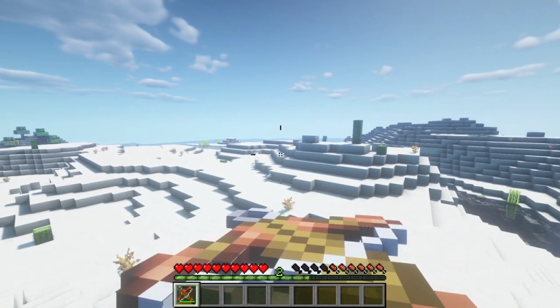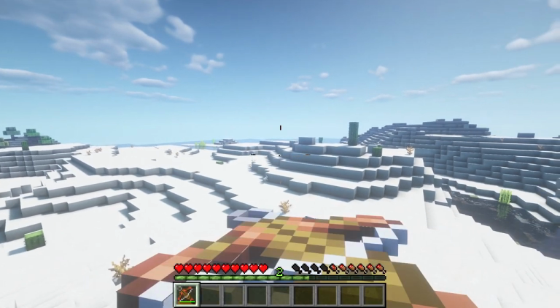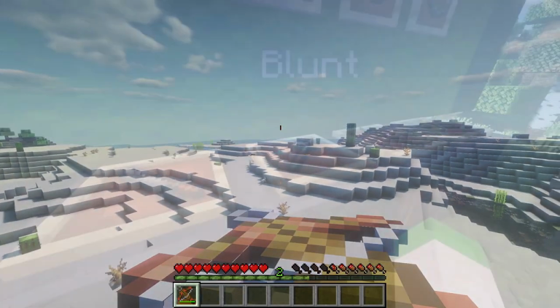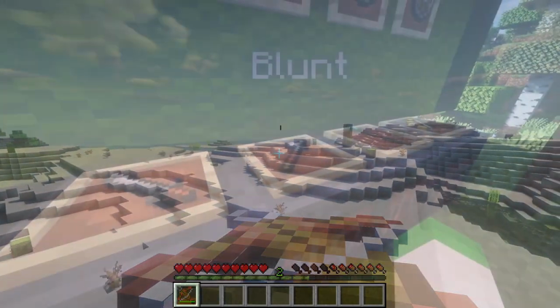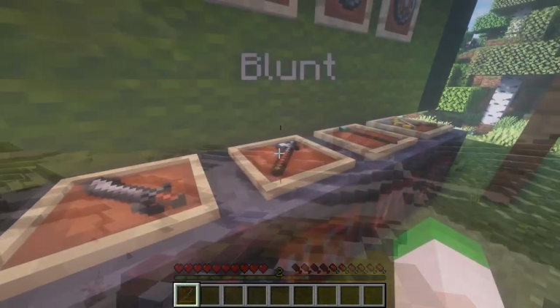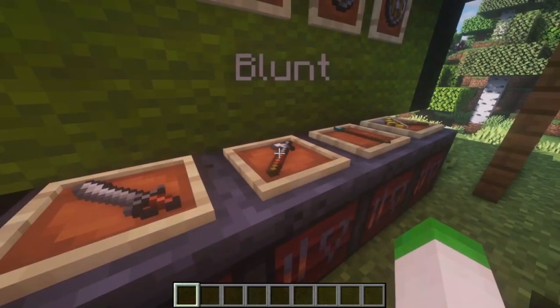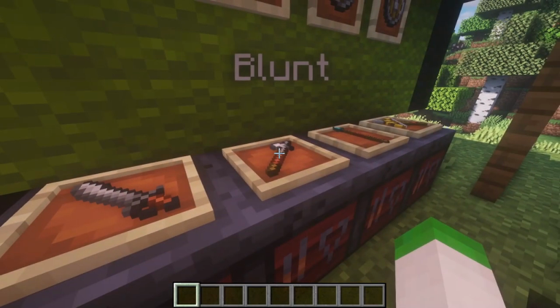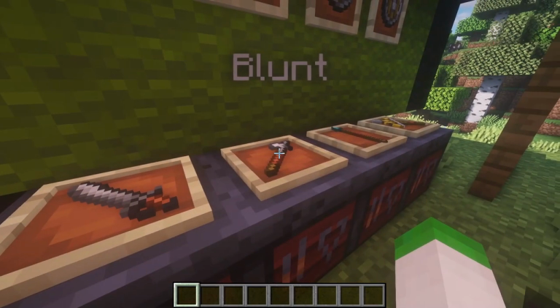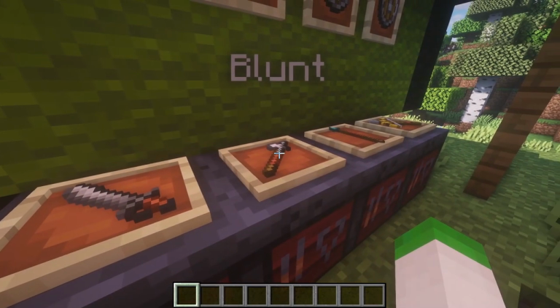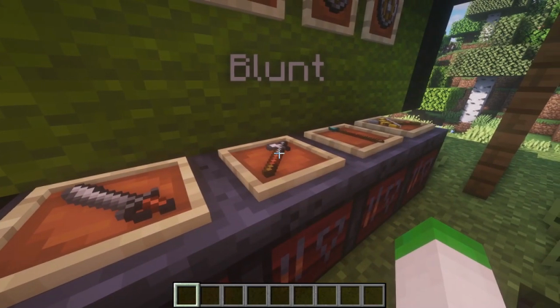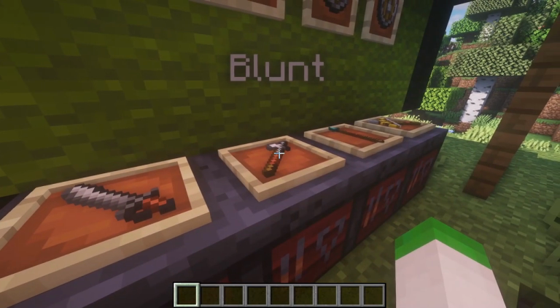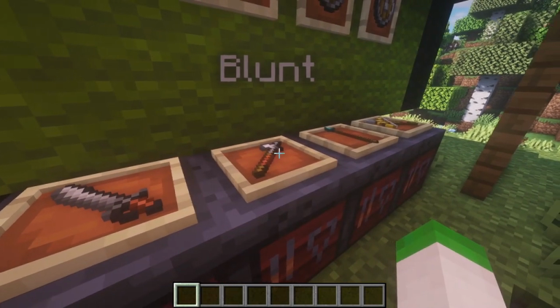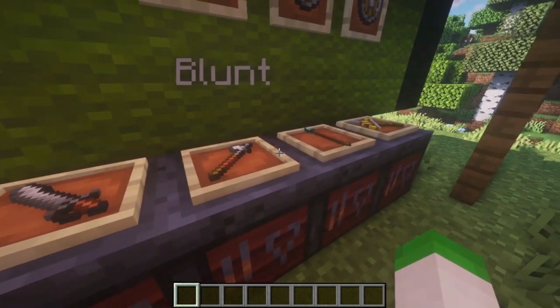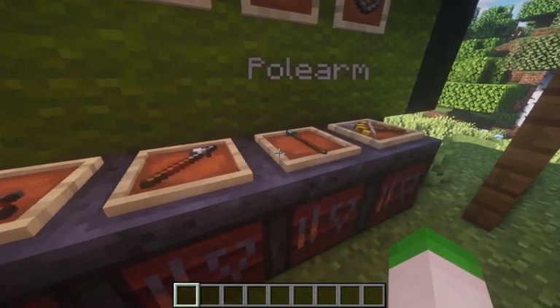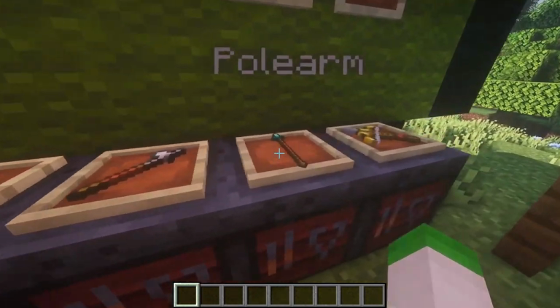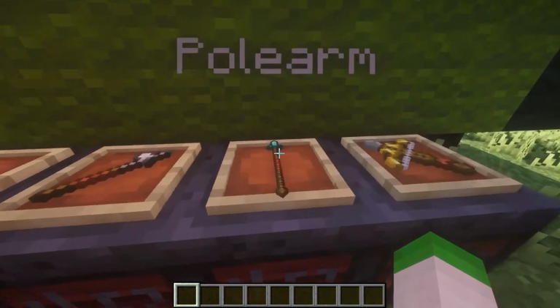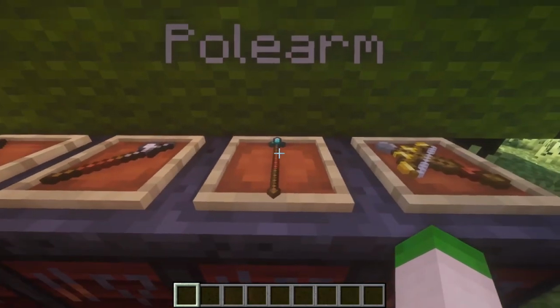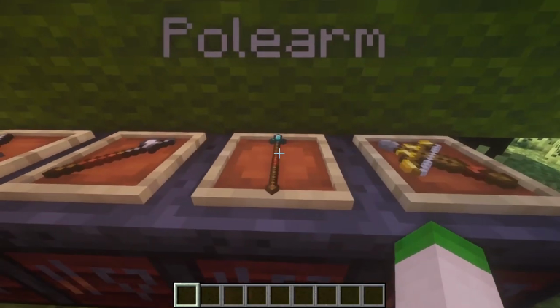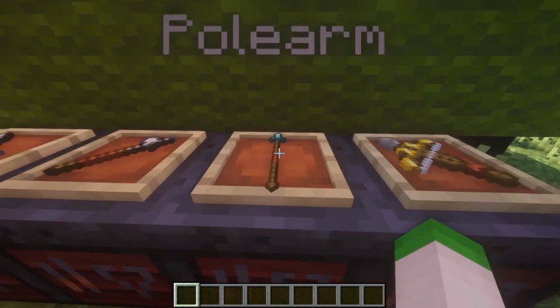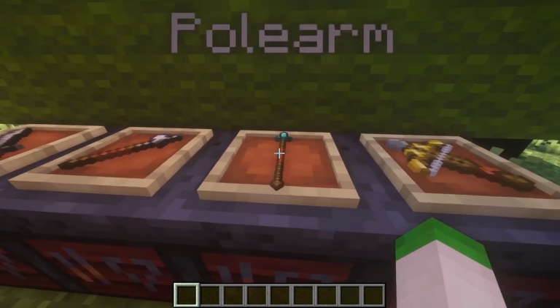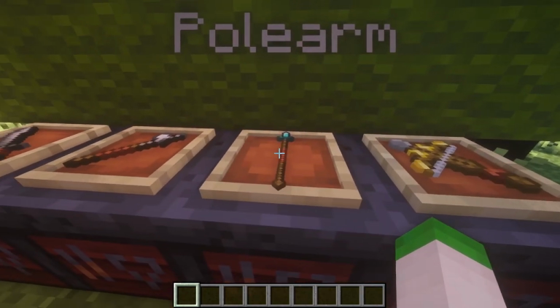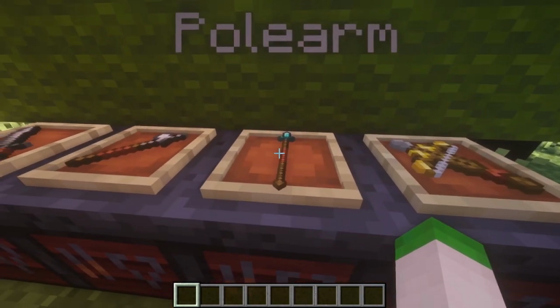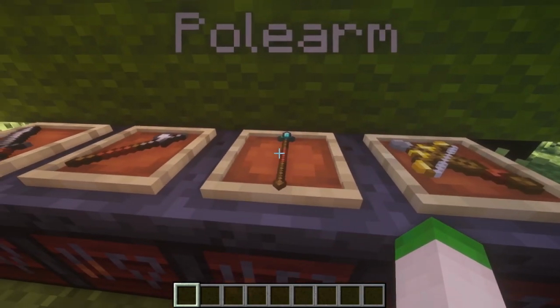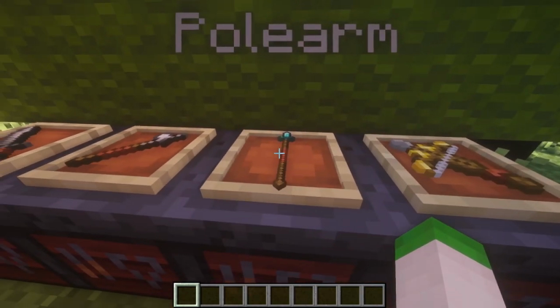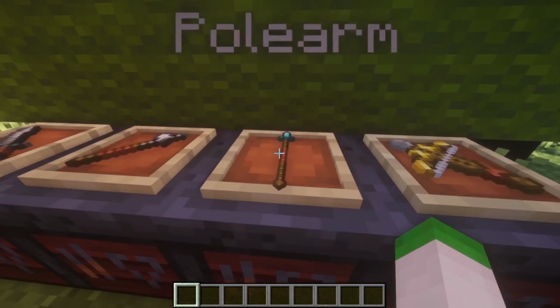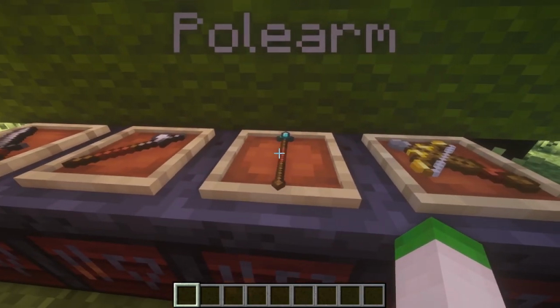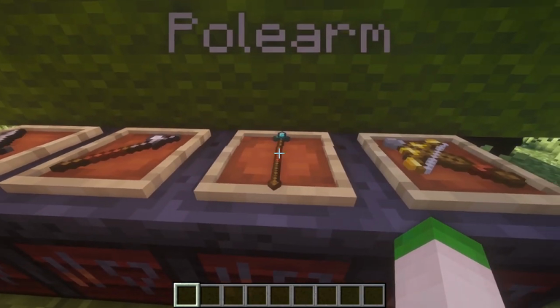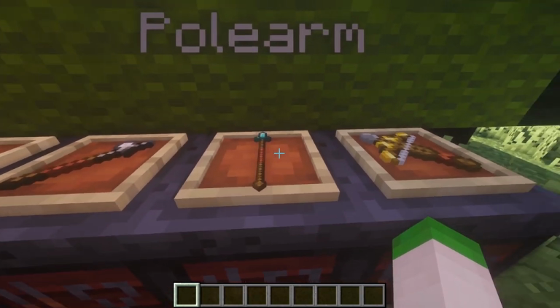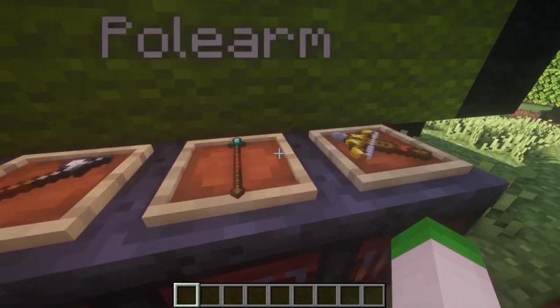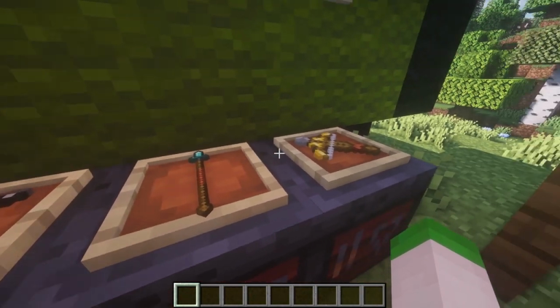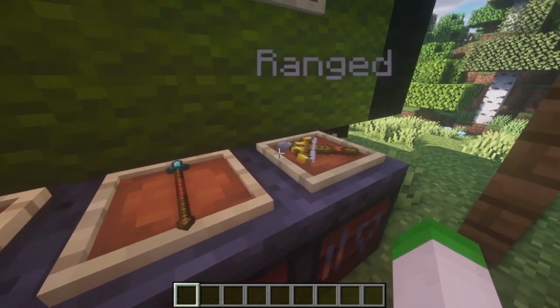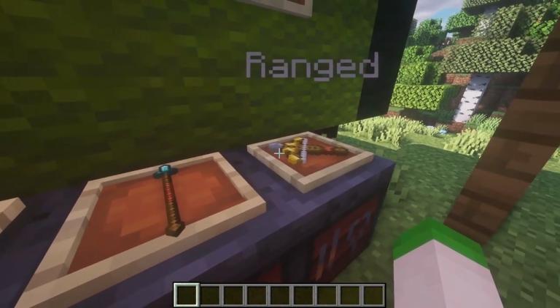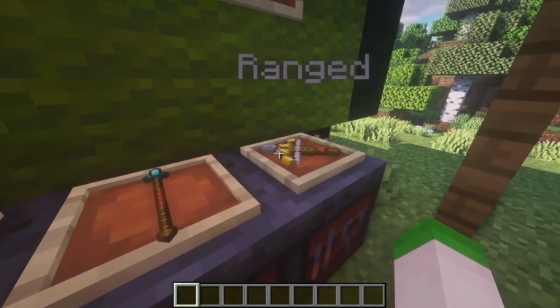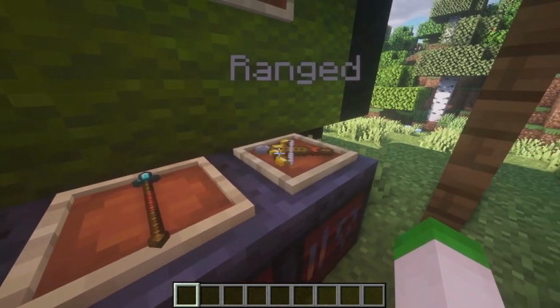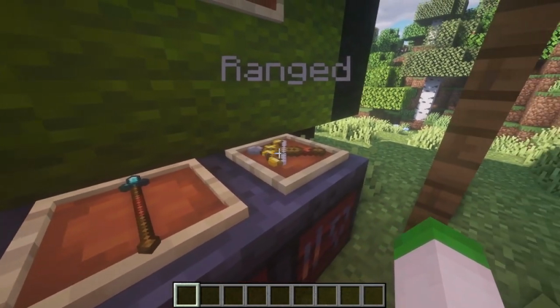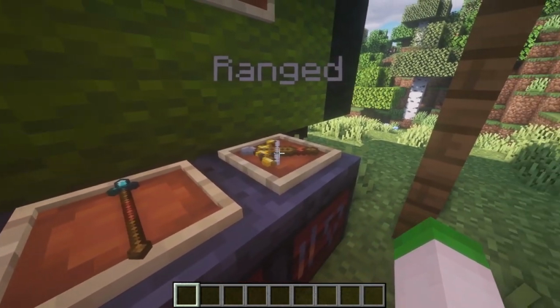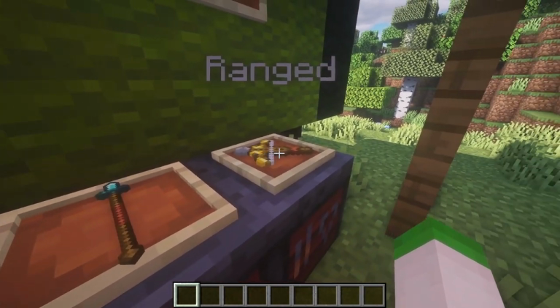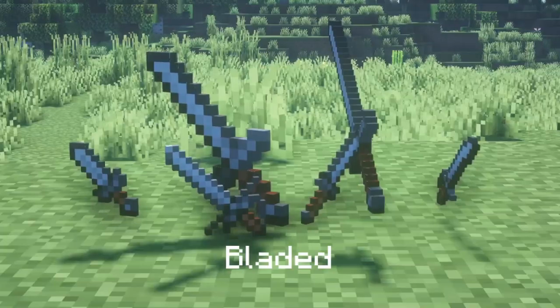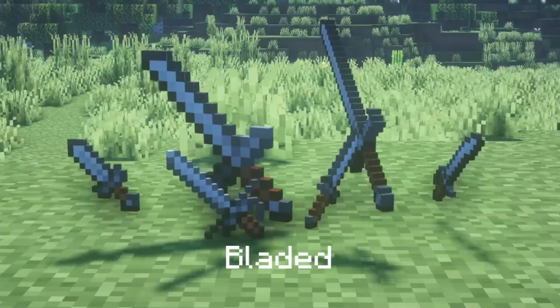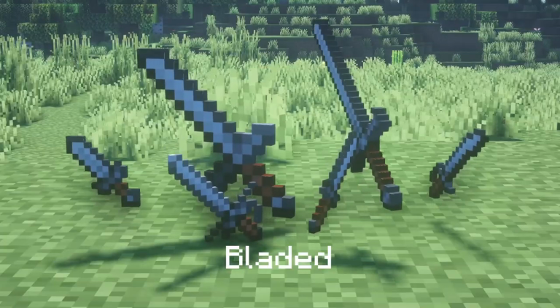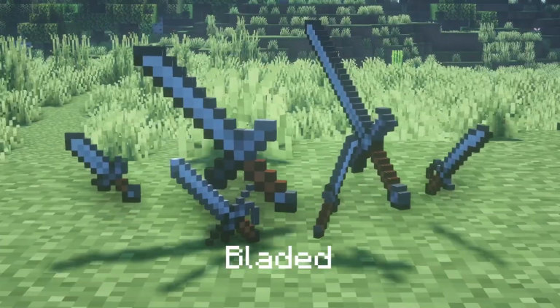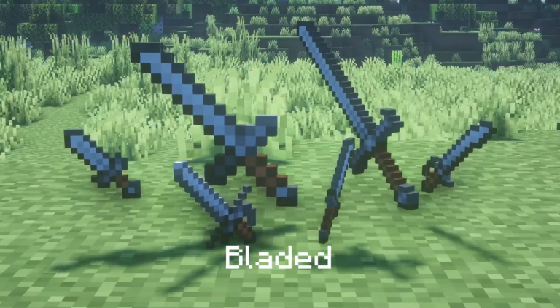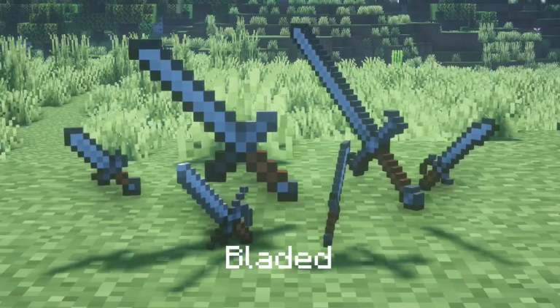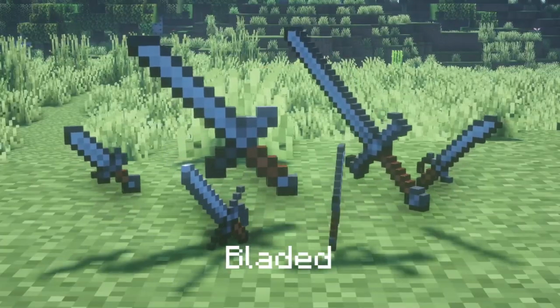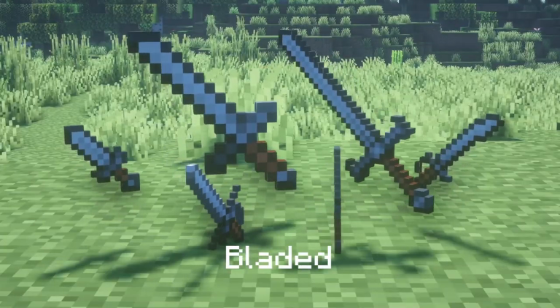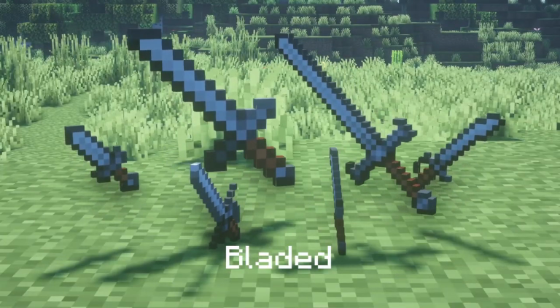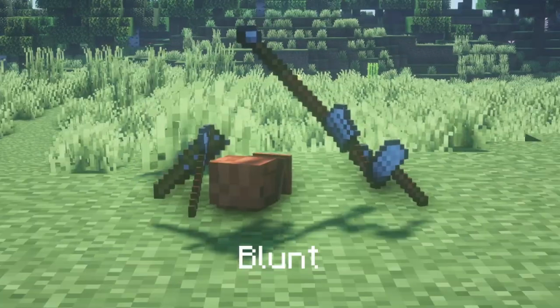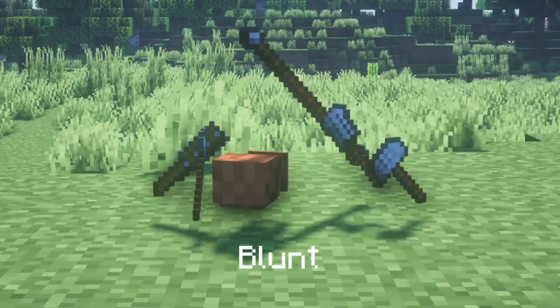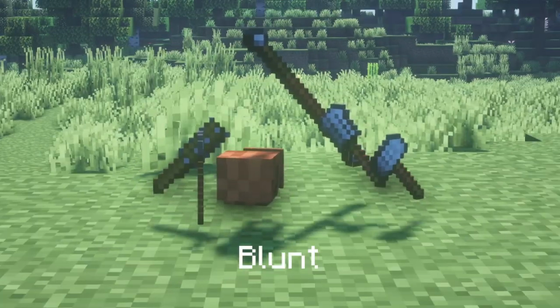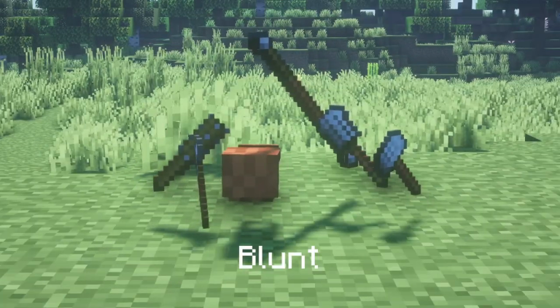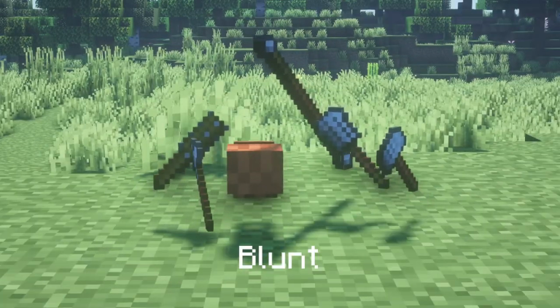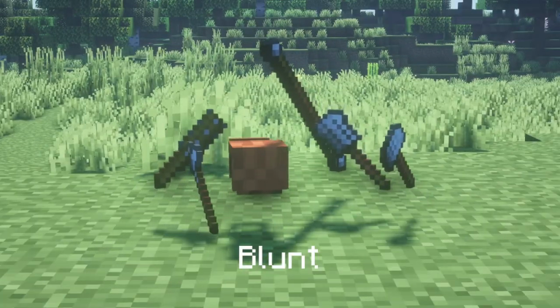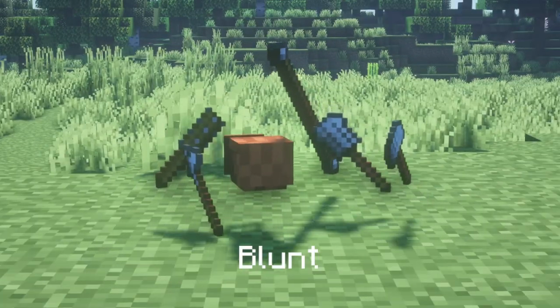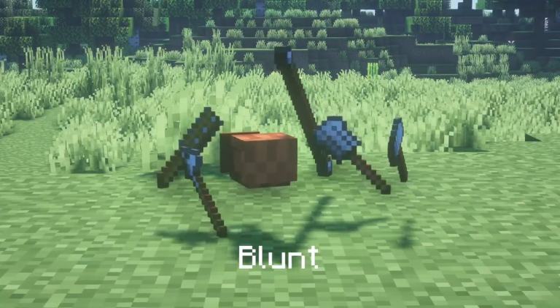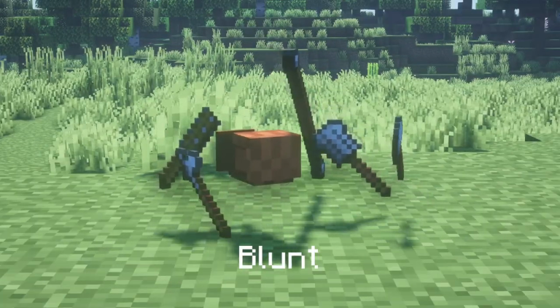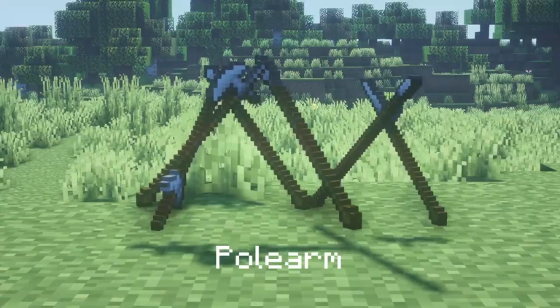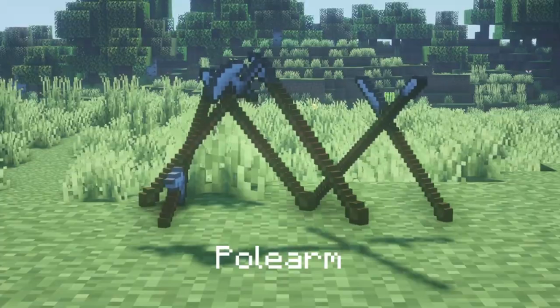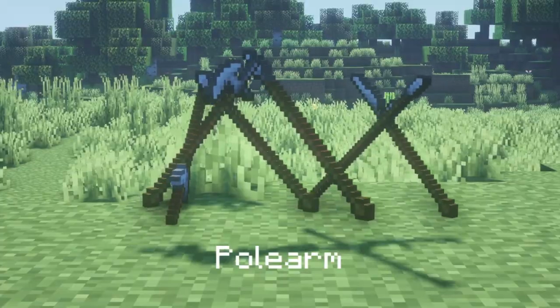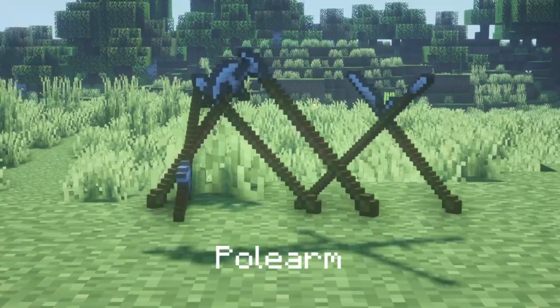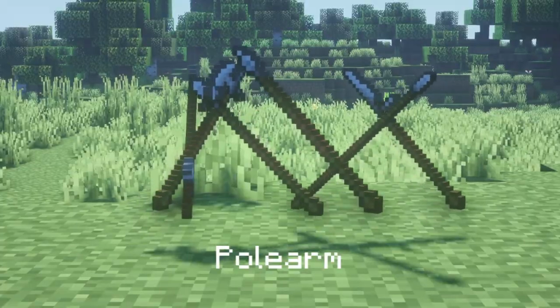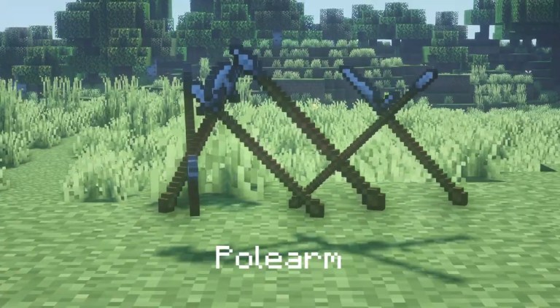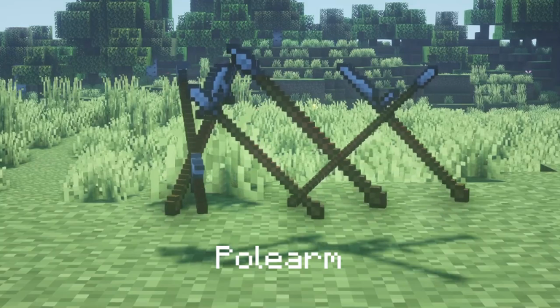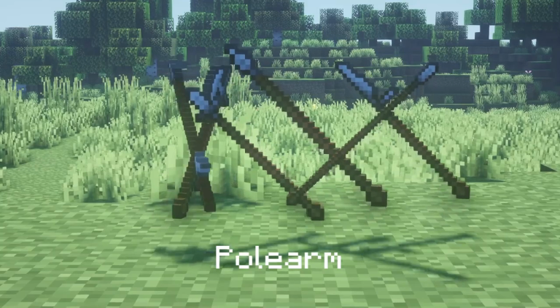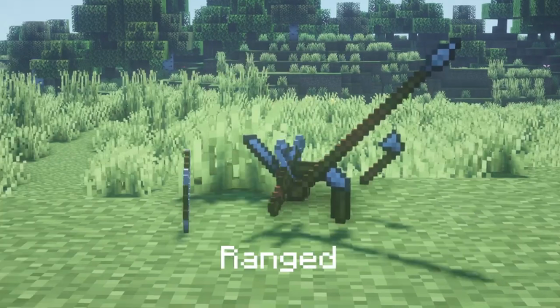In Spartan Weaponry, the weapons are divided into four categories, with each category offering an array of weapon types to choose from.